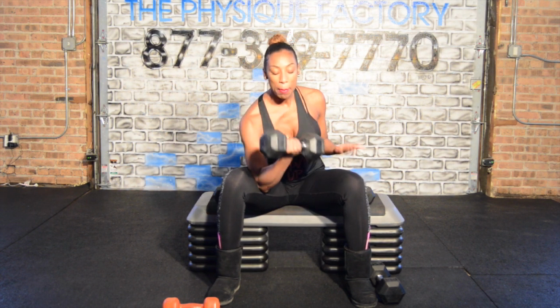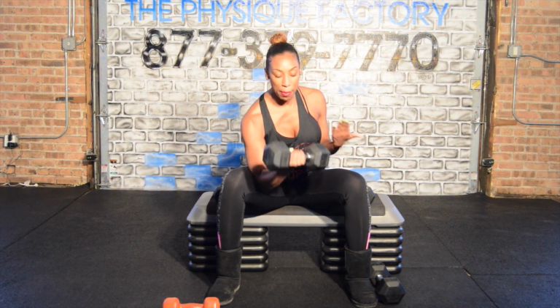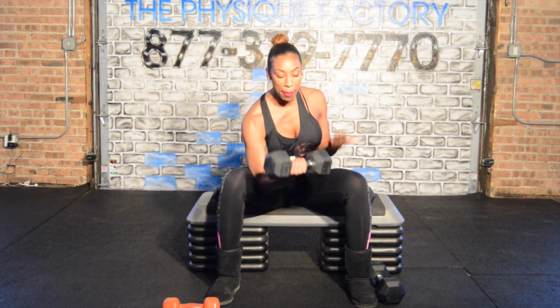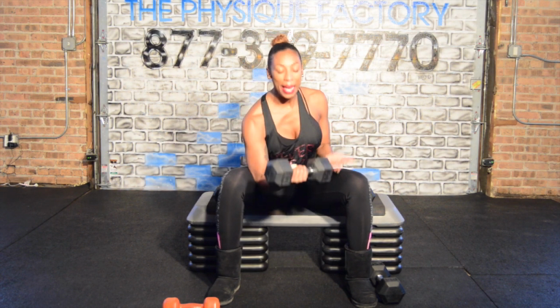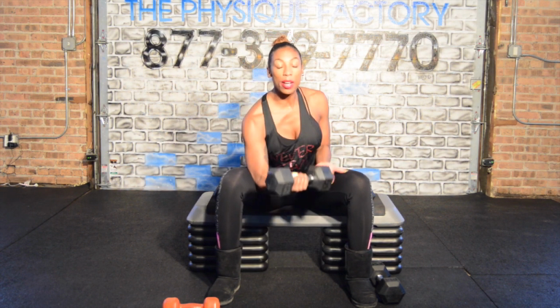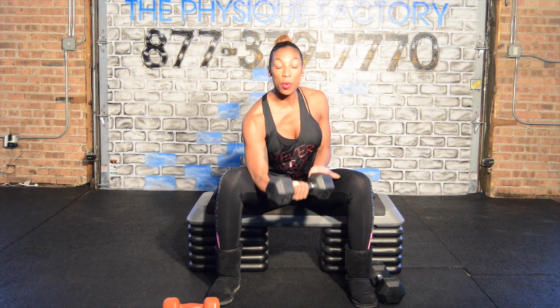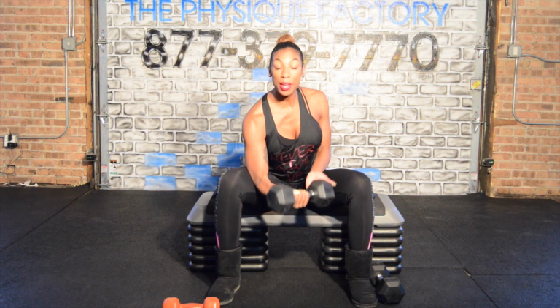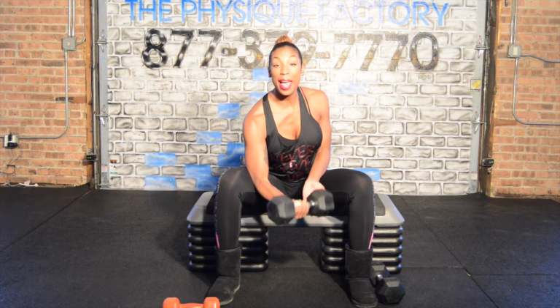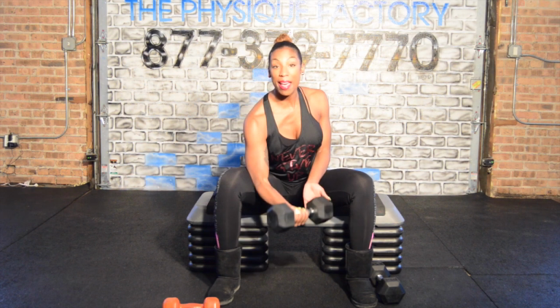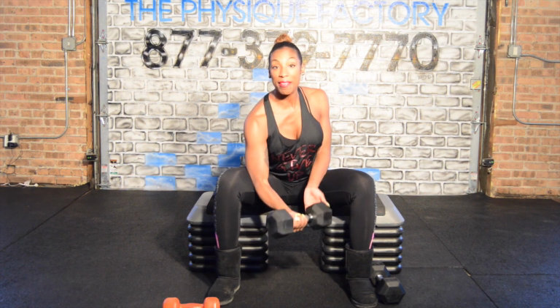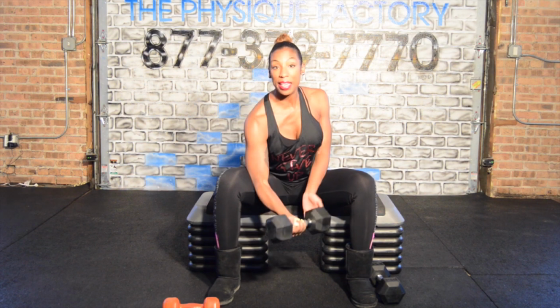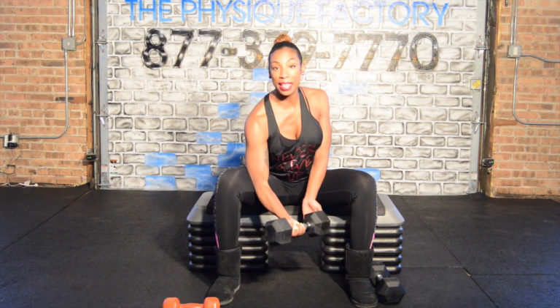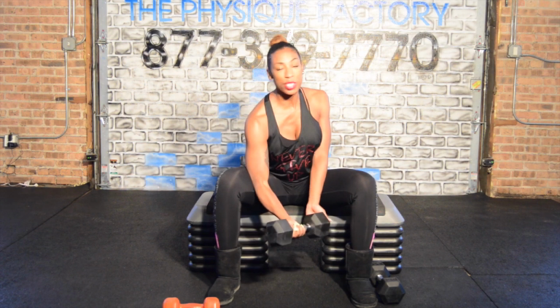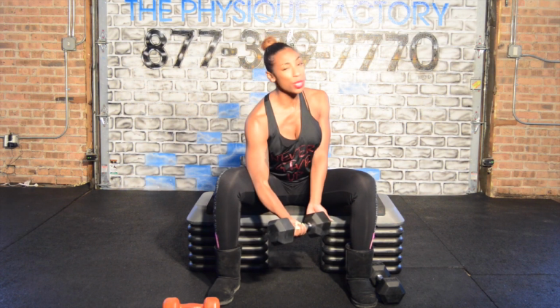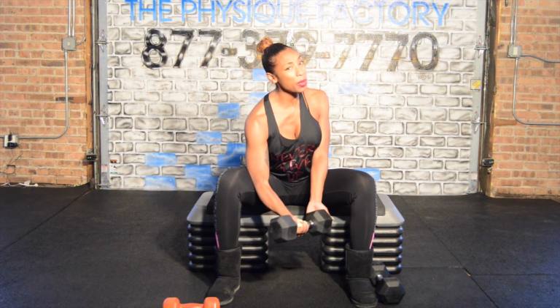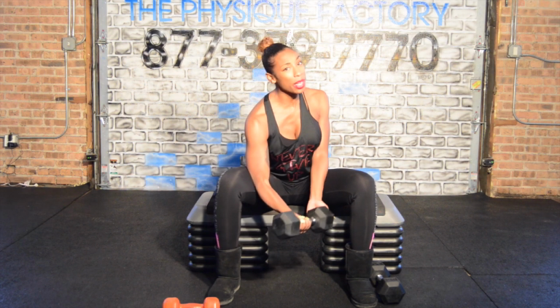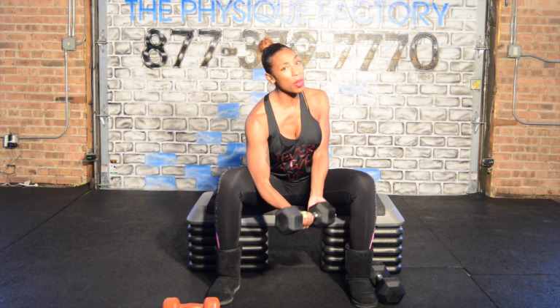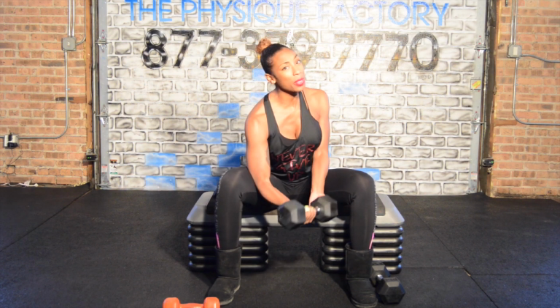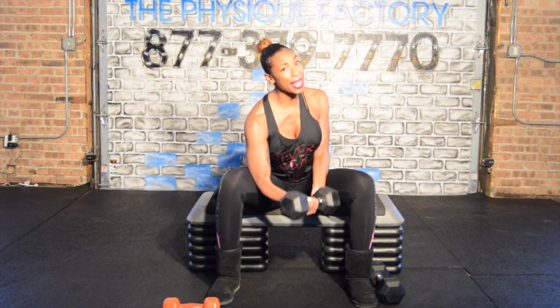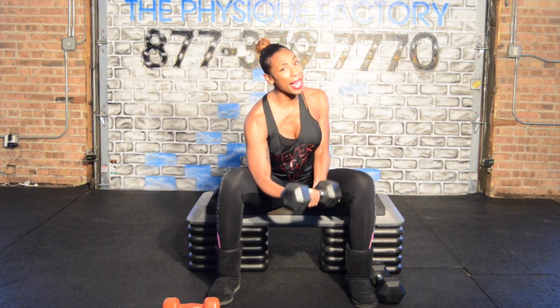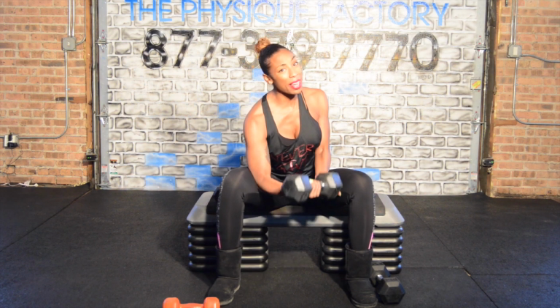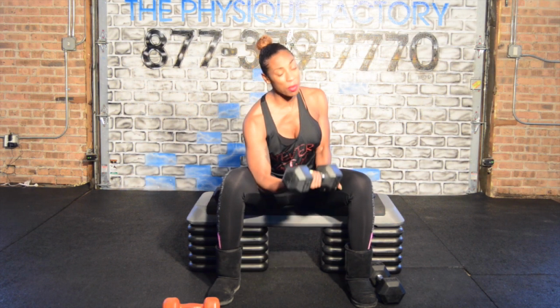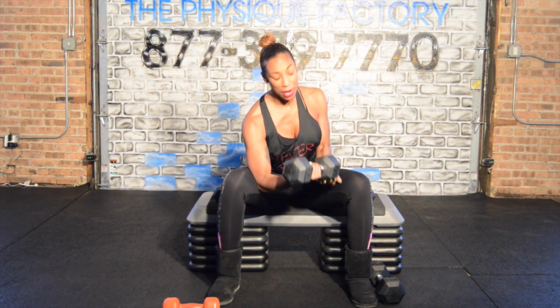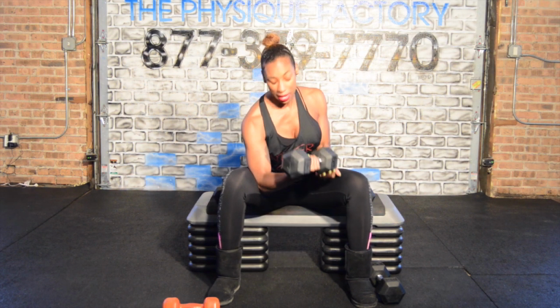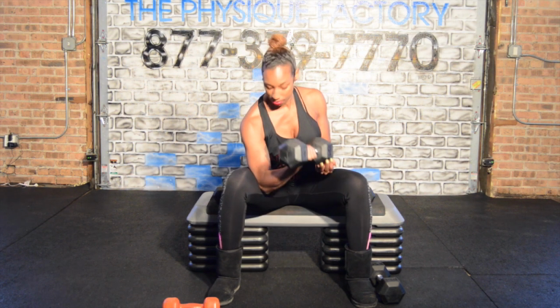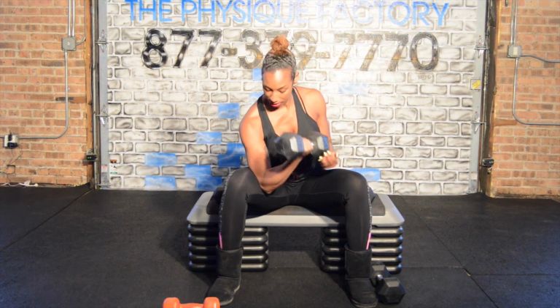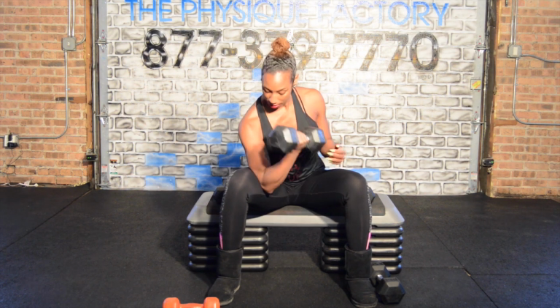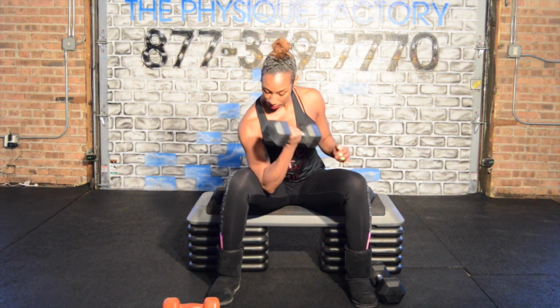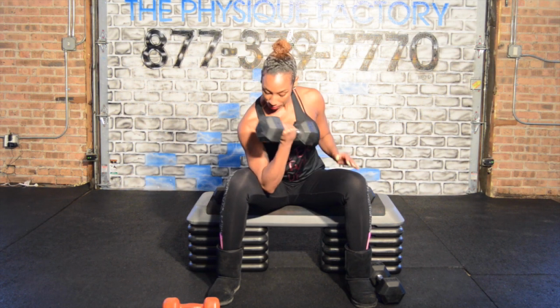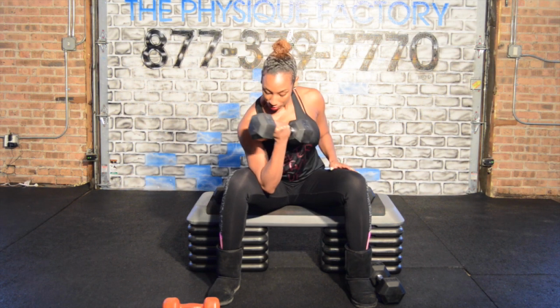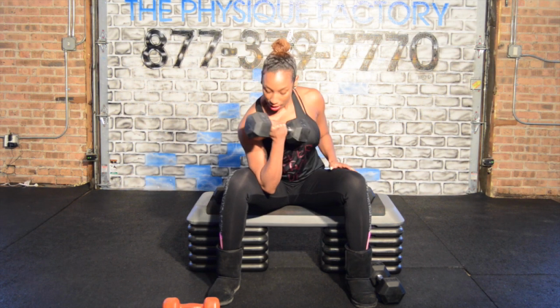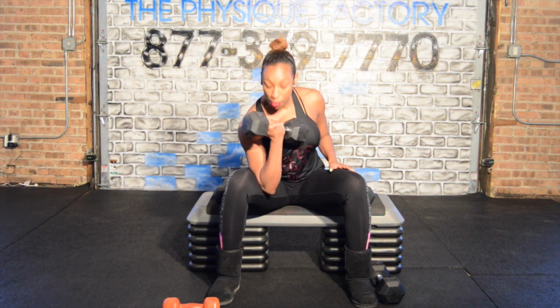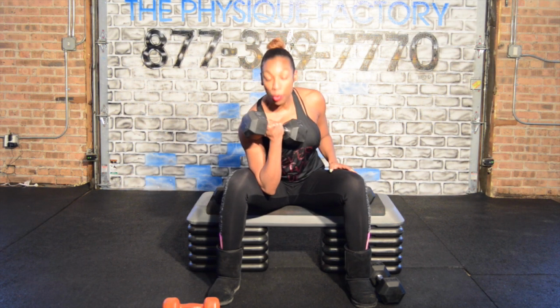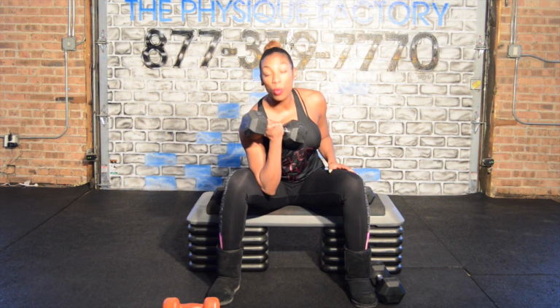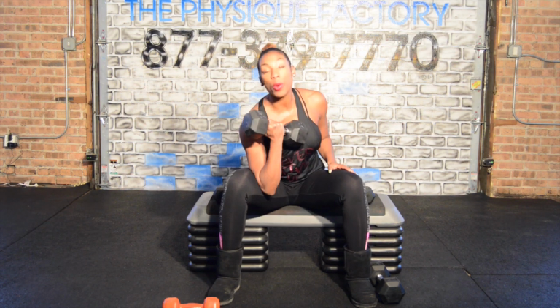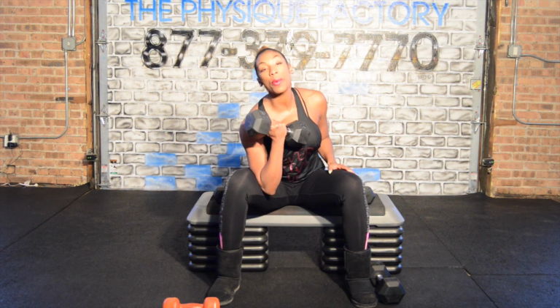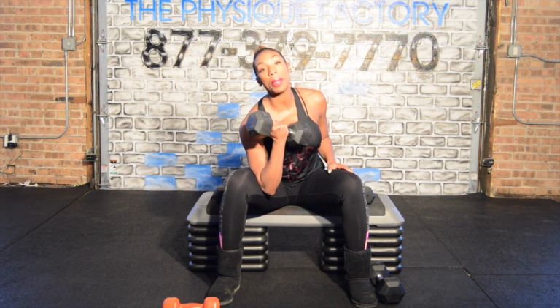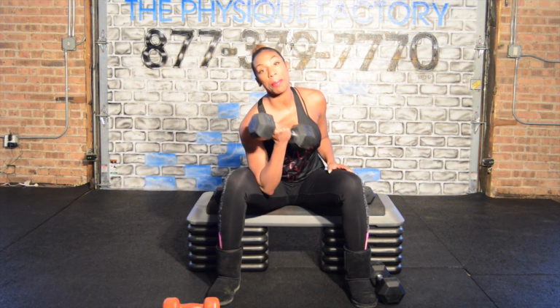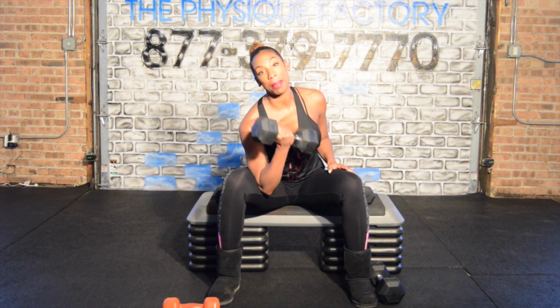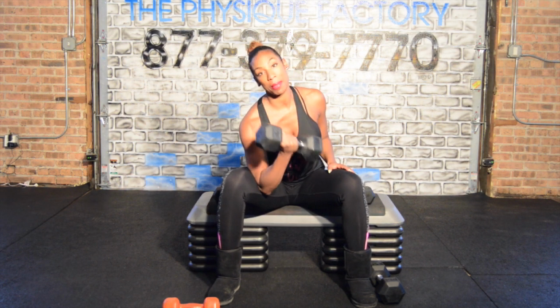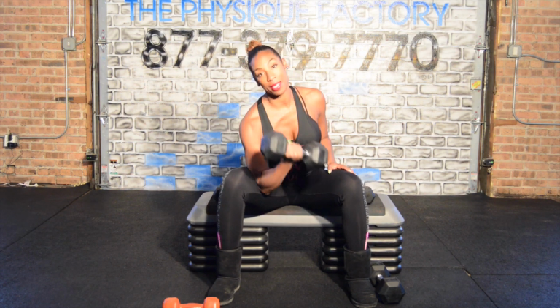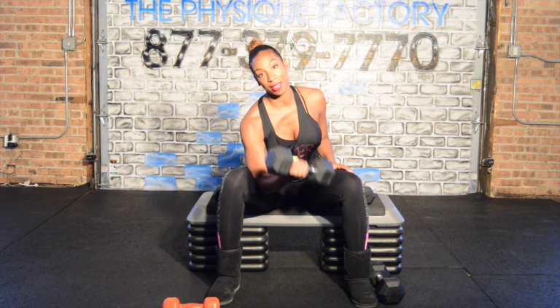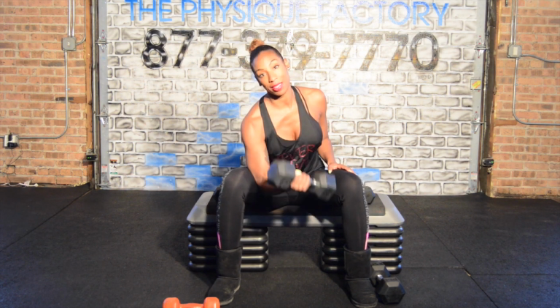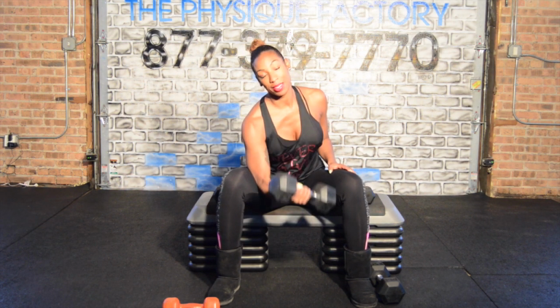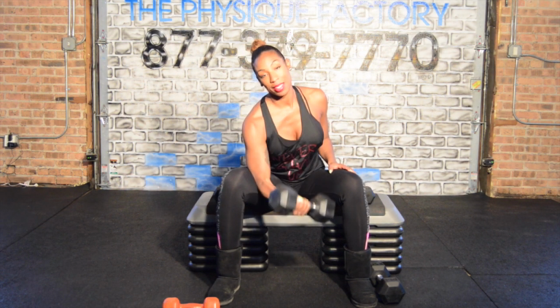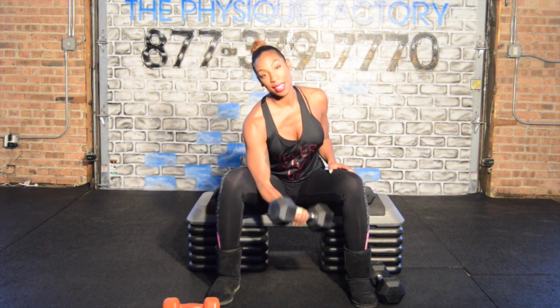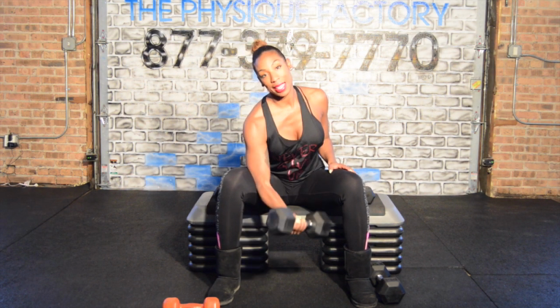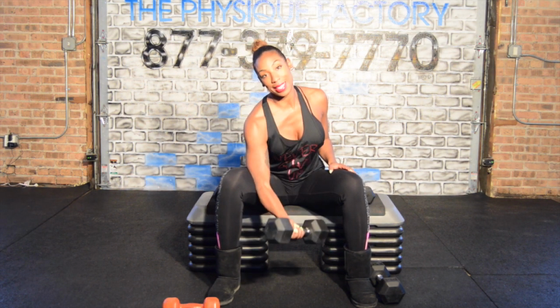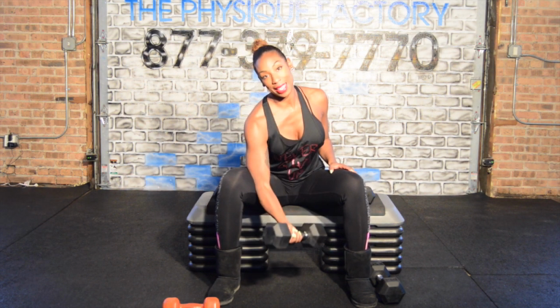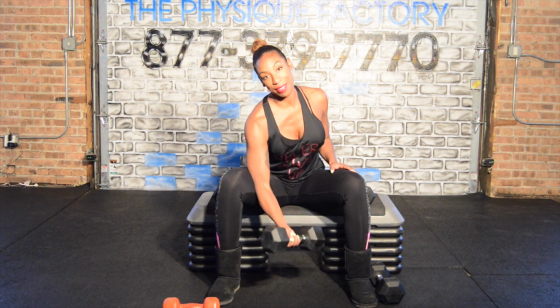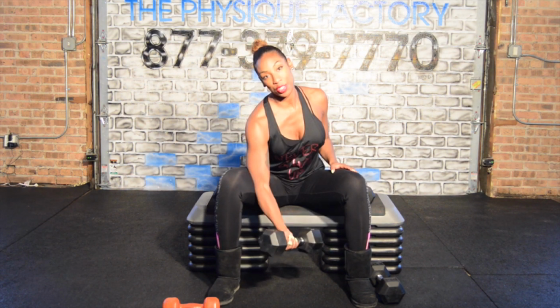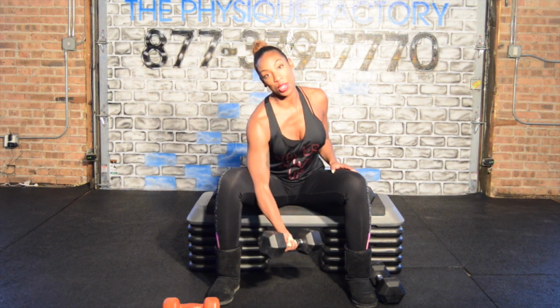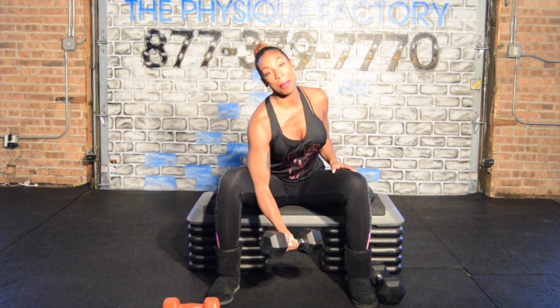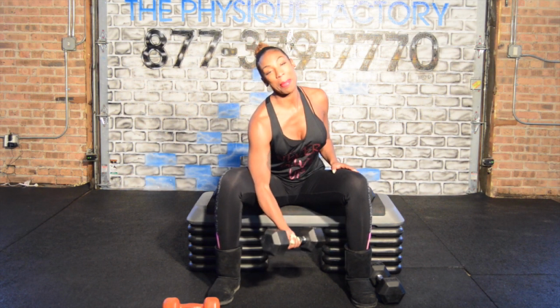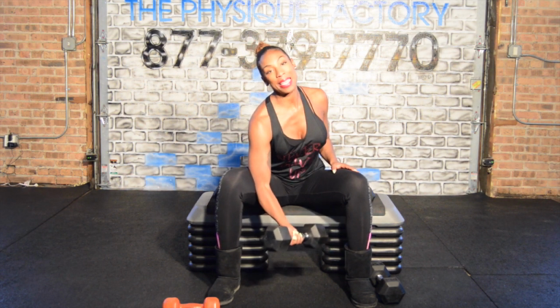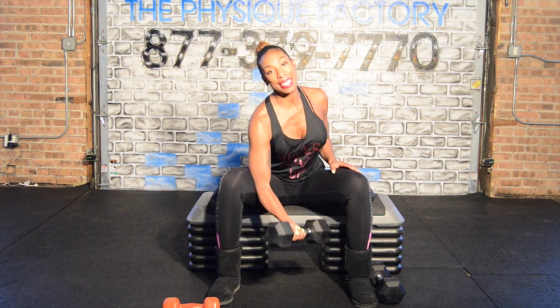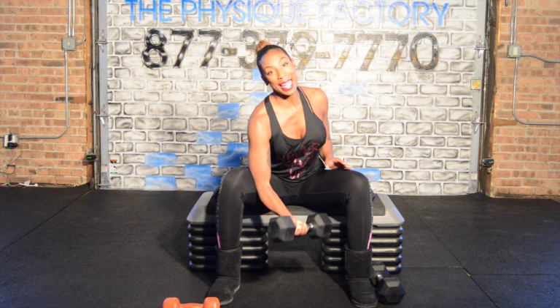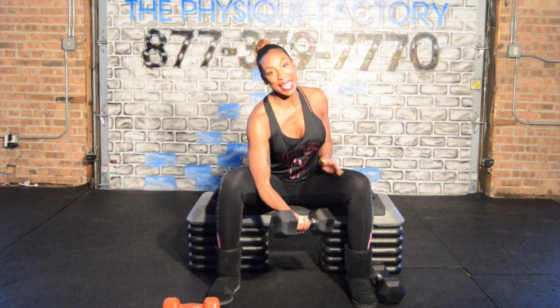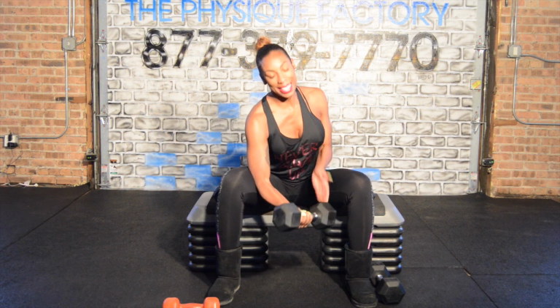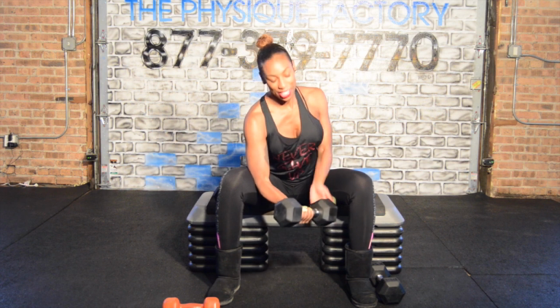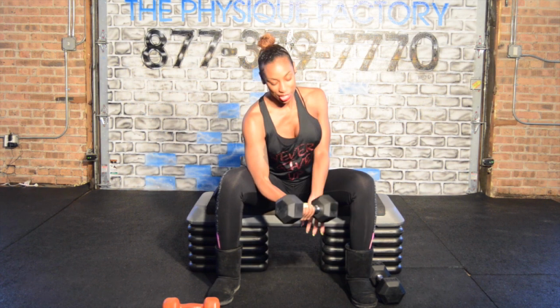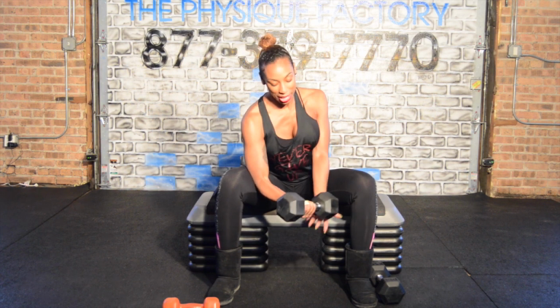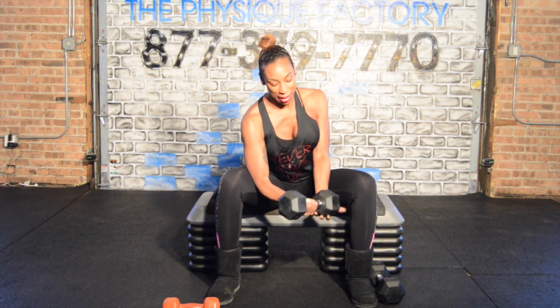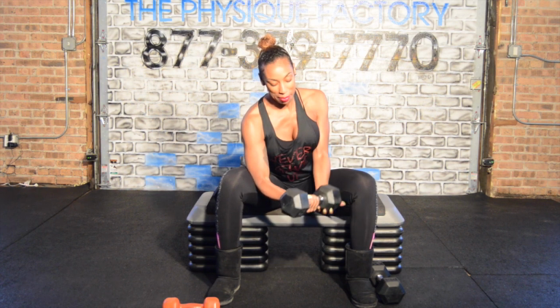By going heavy and doing only eight reps, I'm growing my muscle instead of trying to maintain its shape.